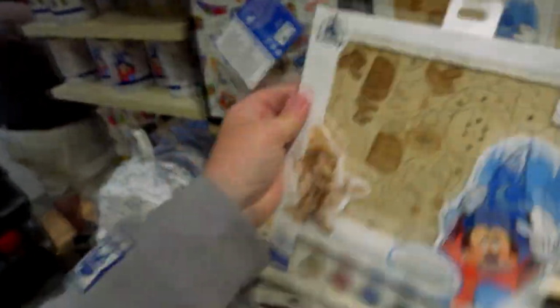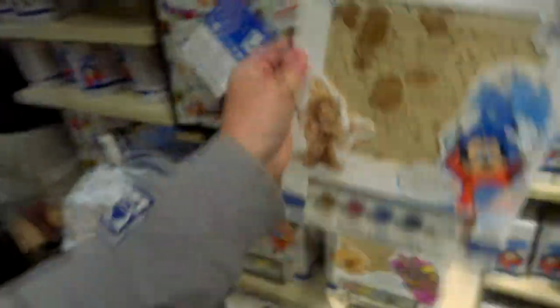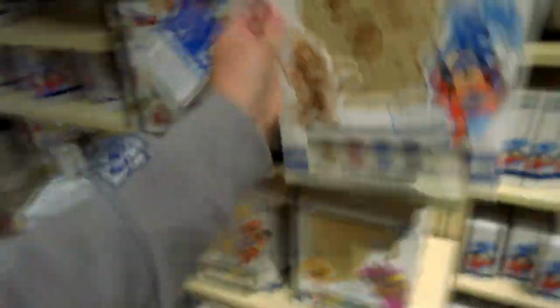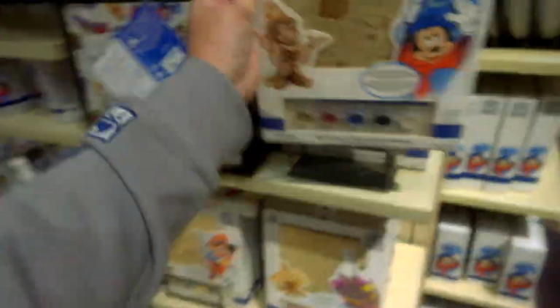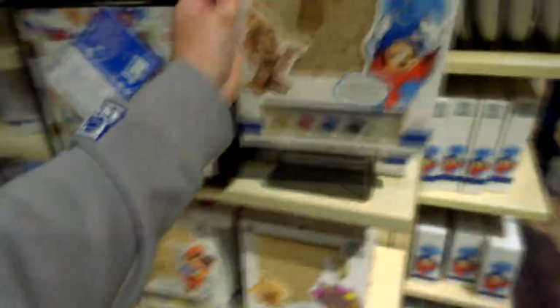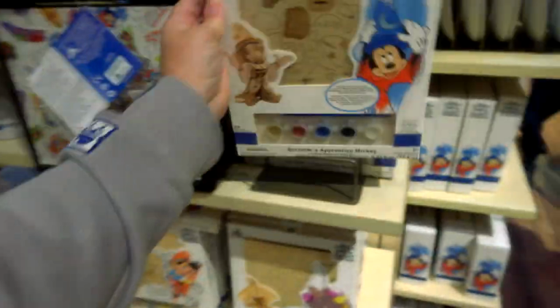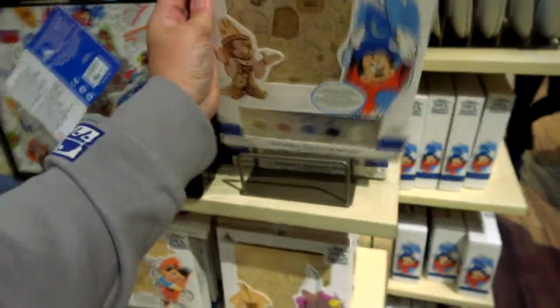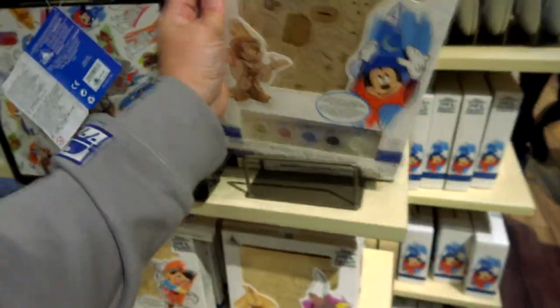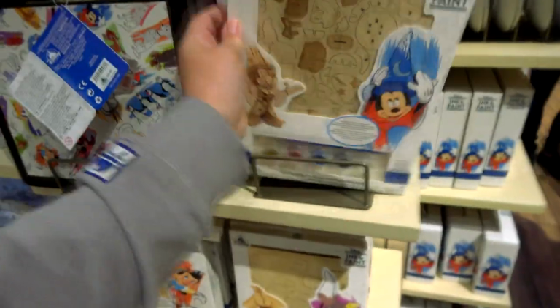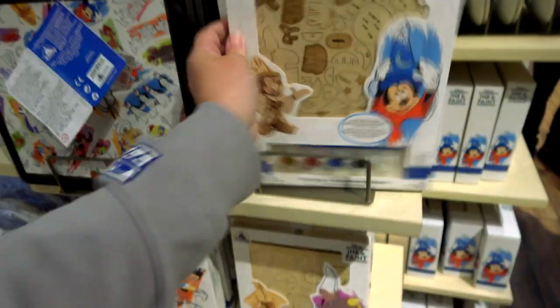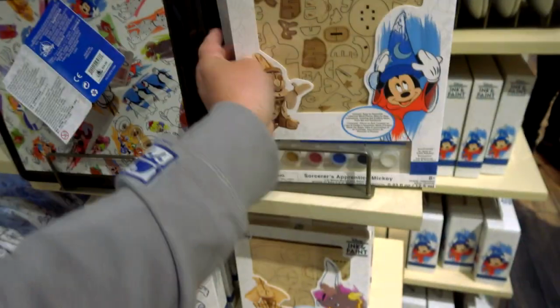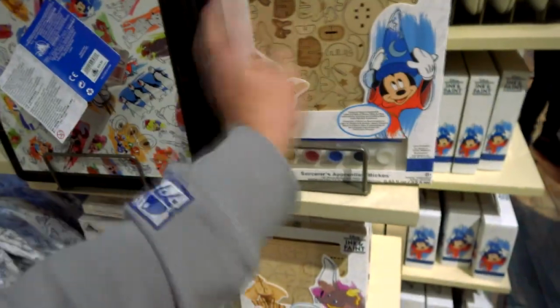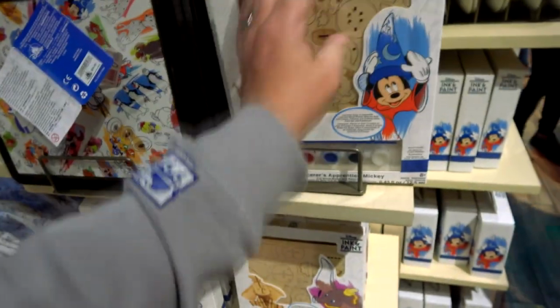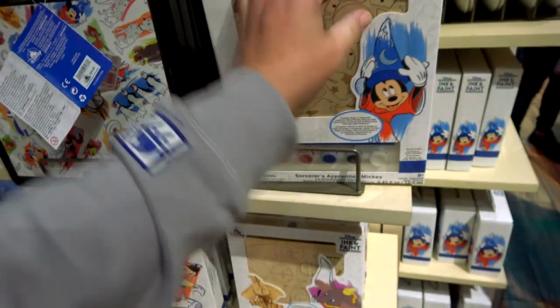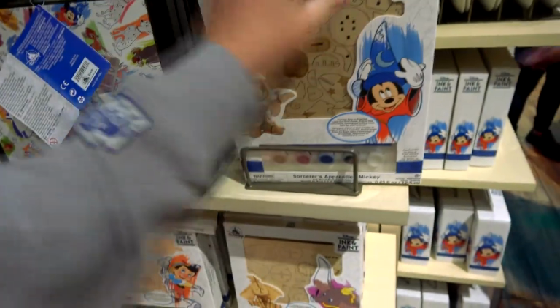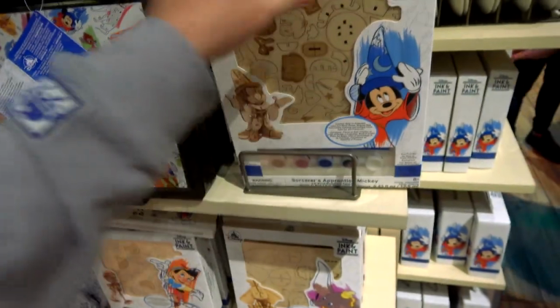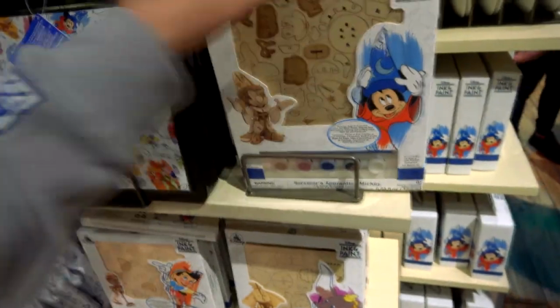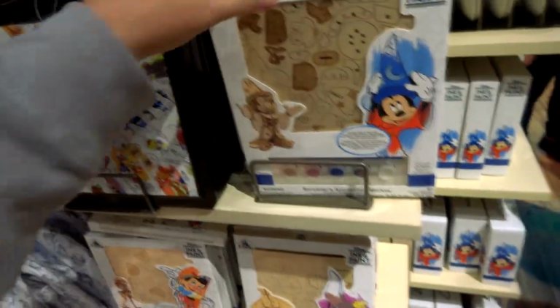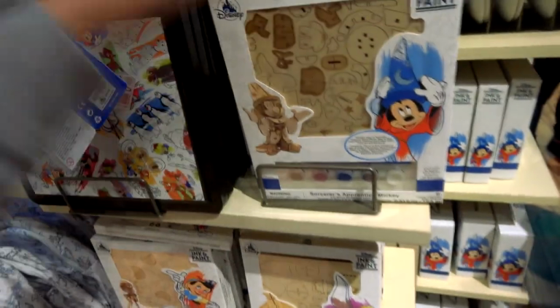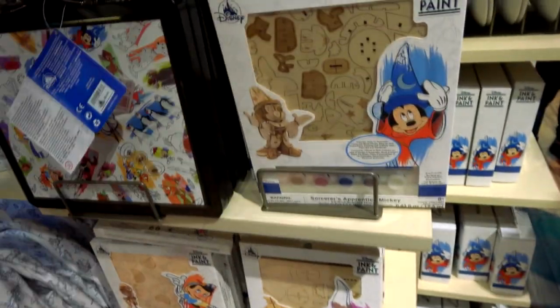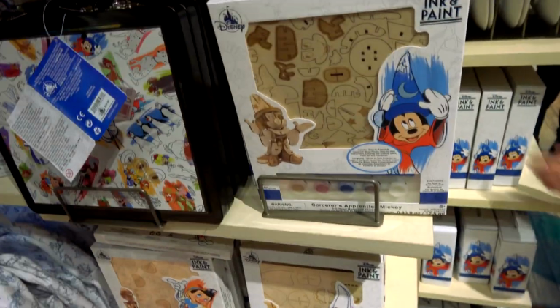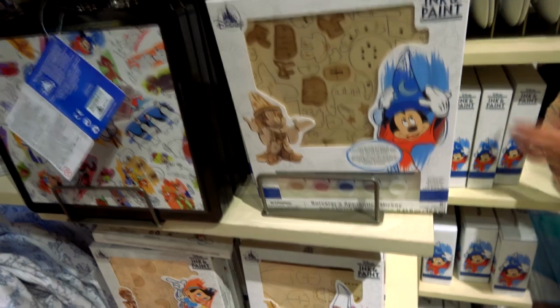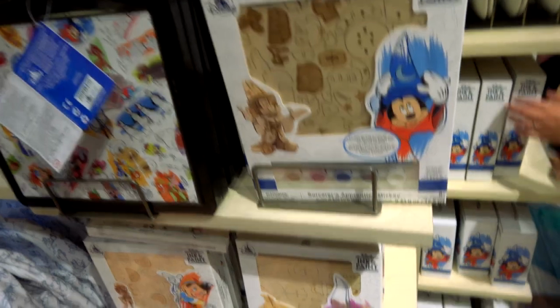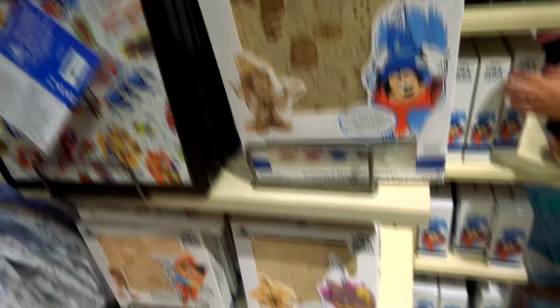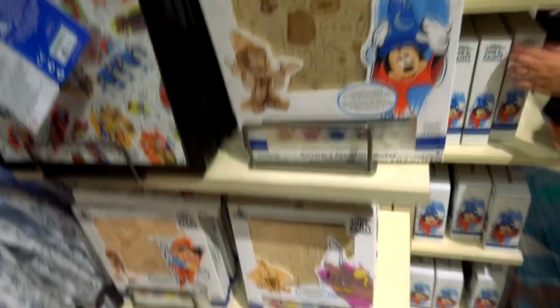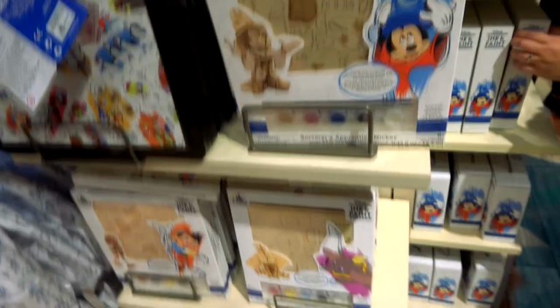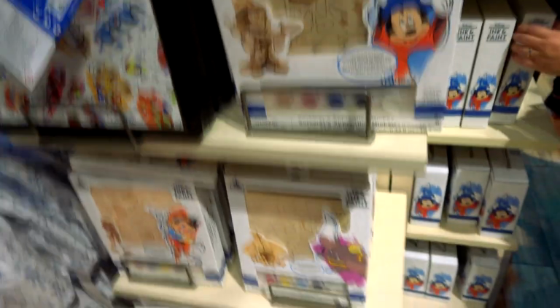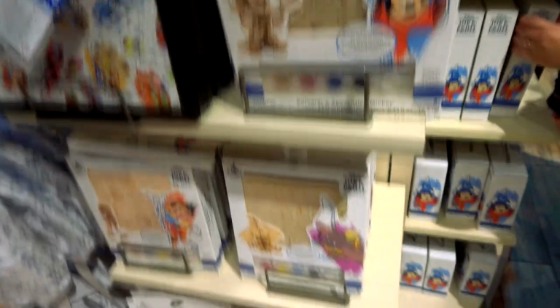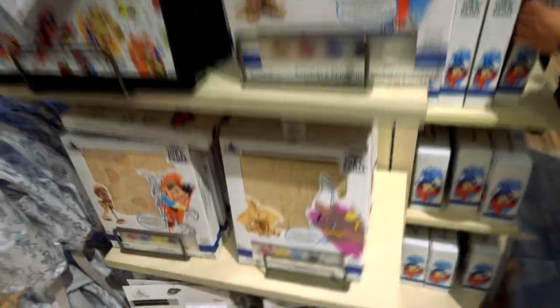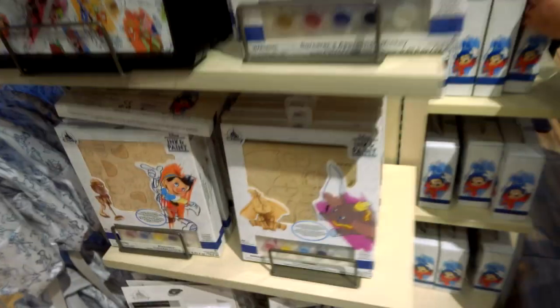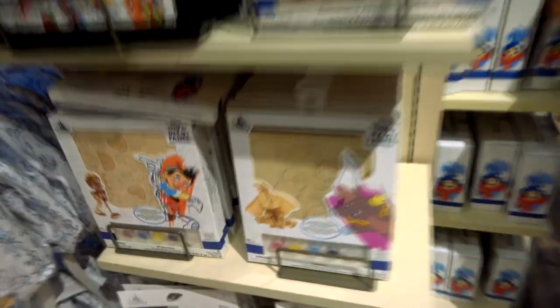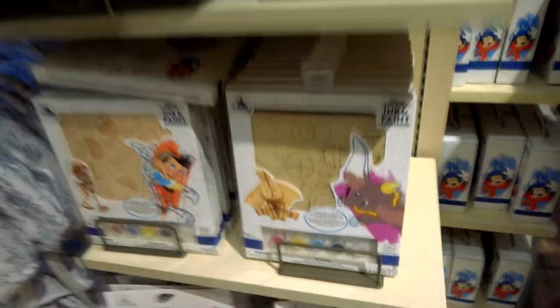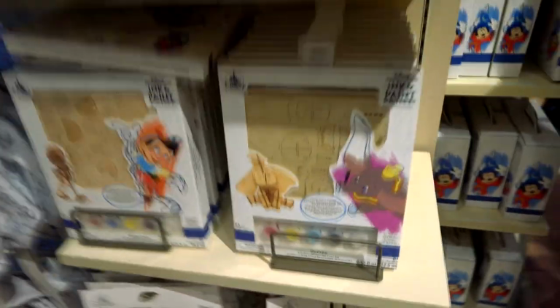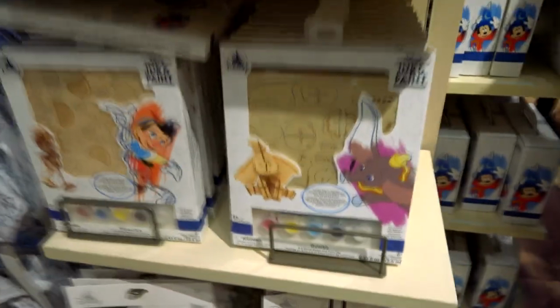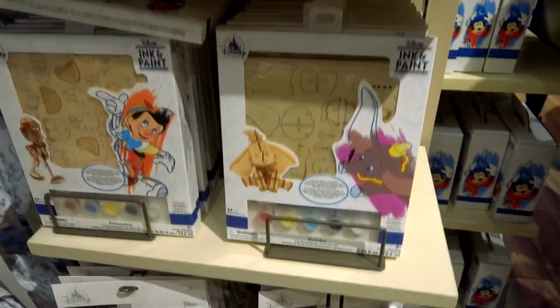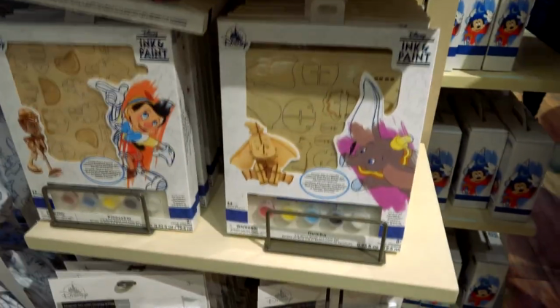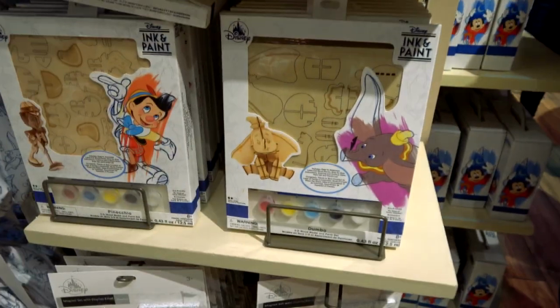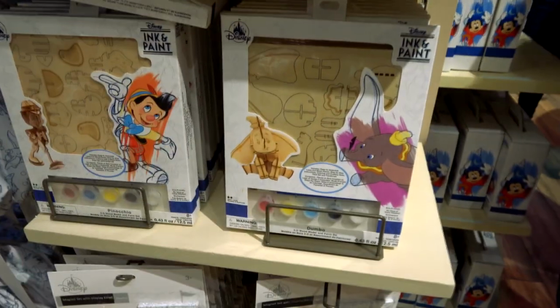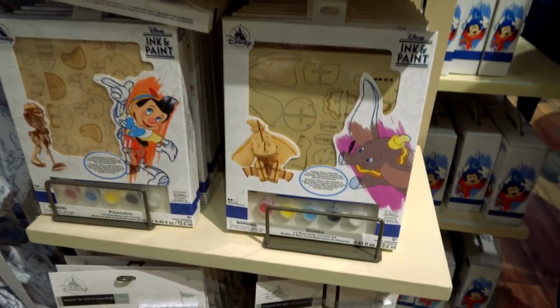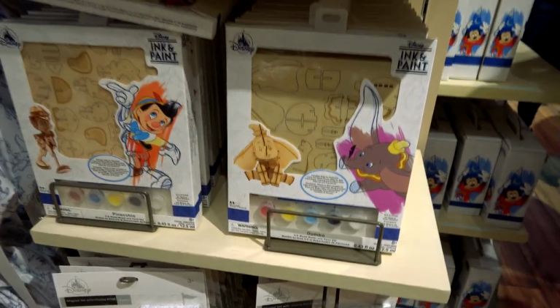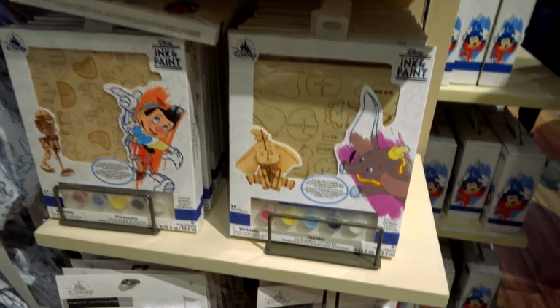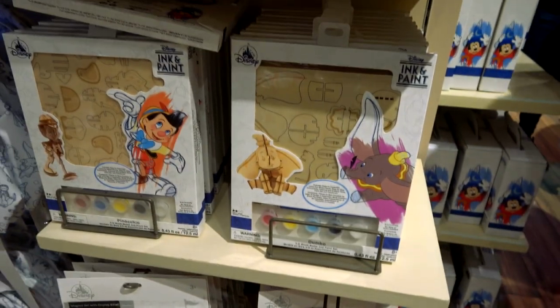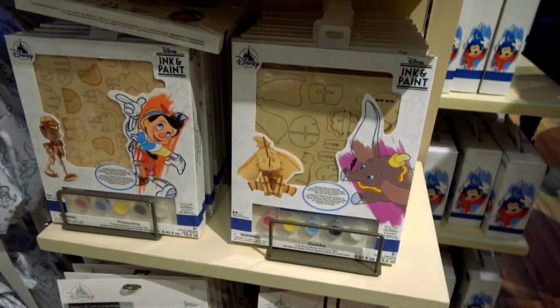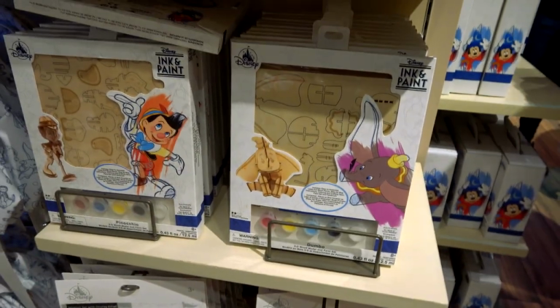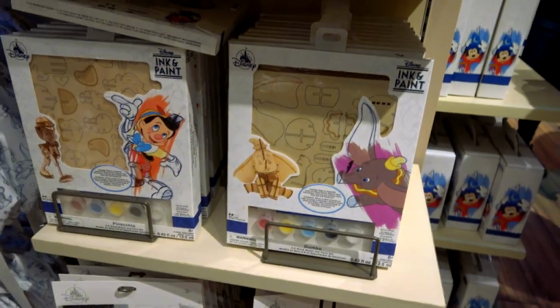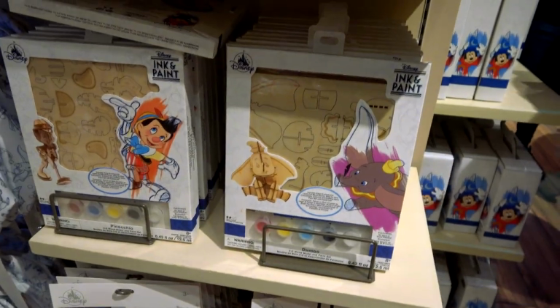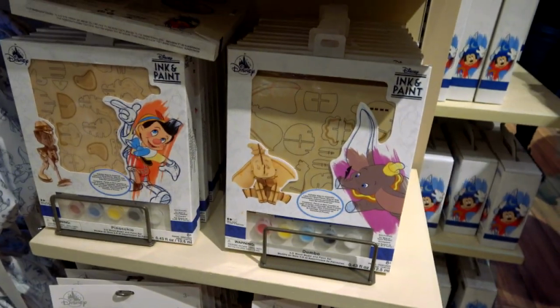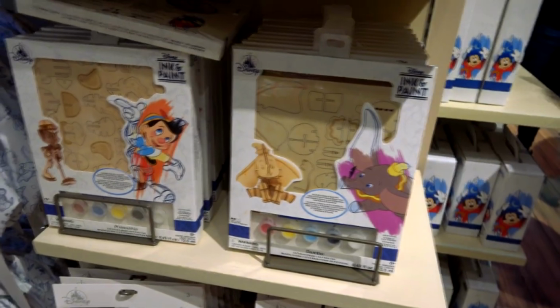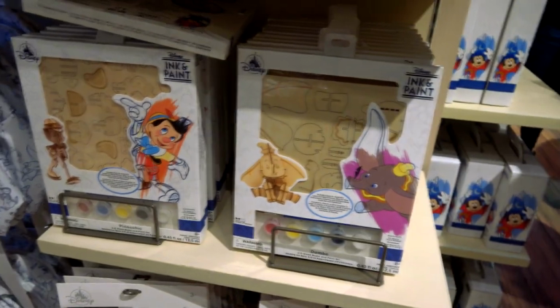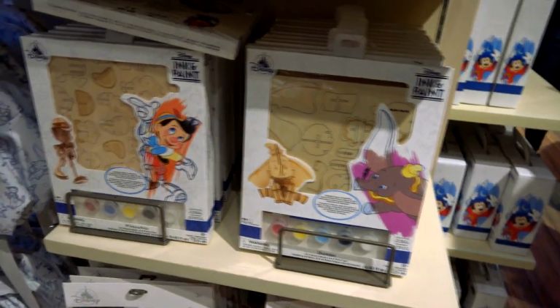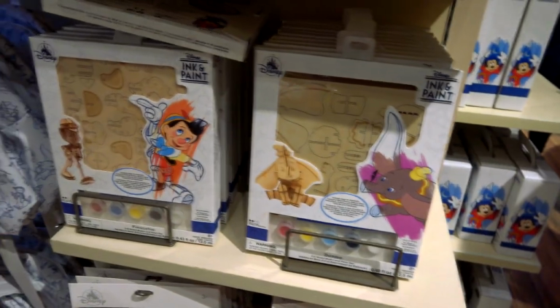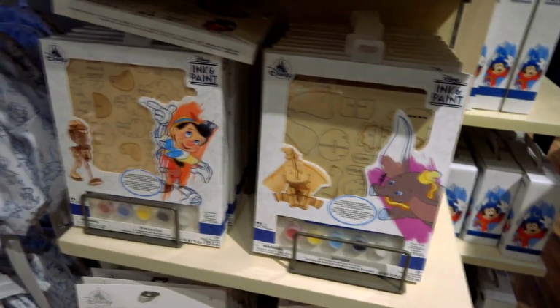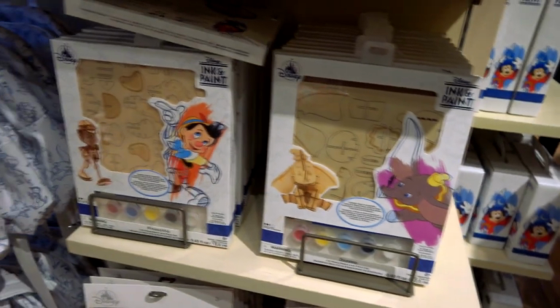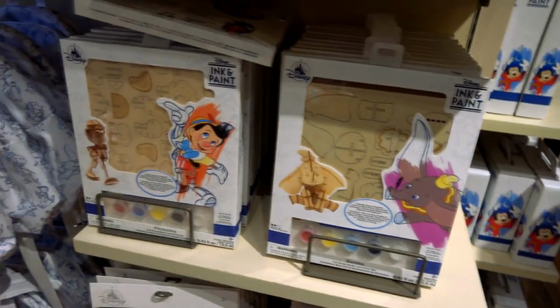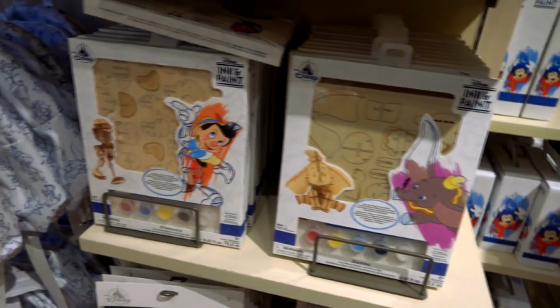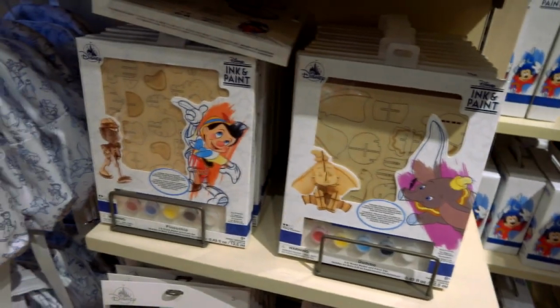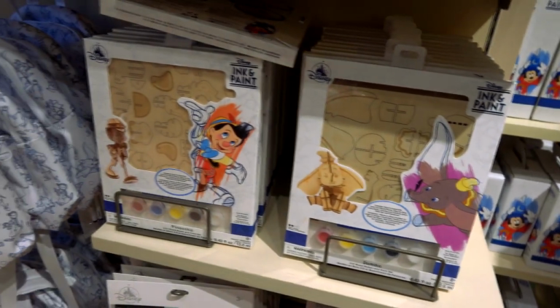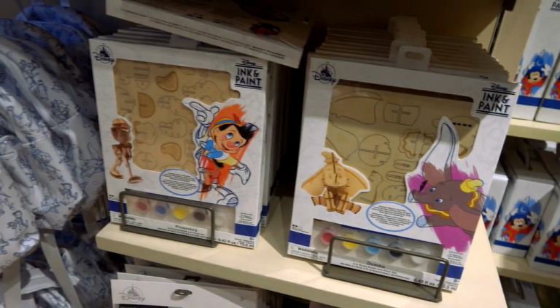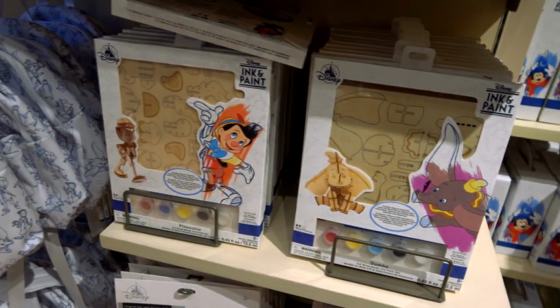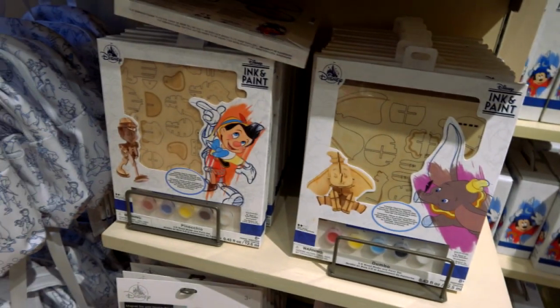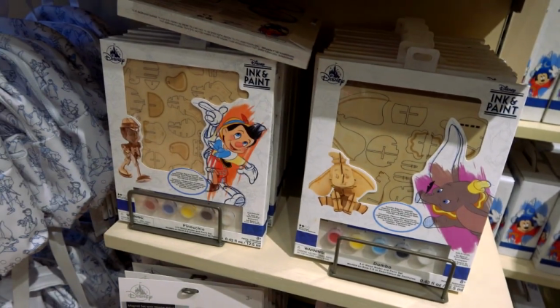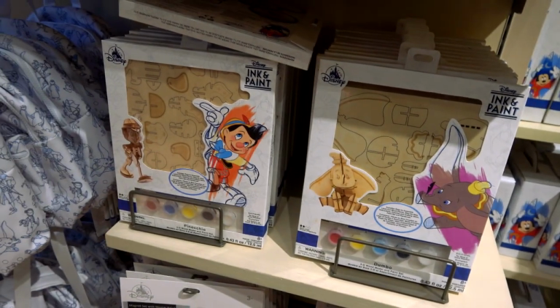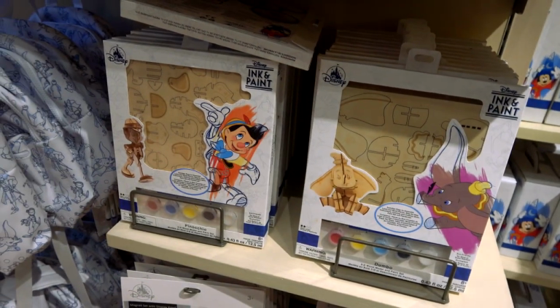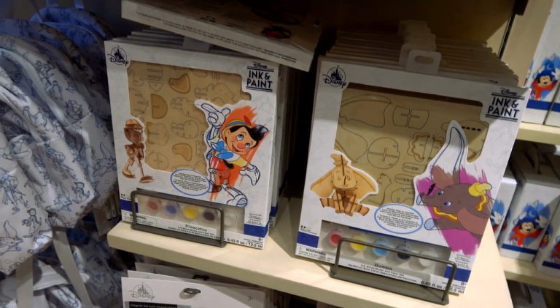They've also got one in Dumbo and one in Pinocchio.